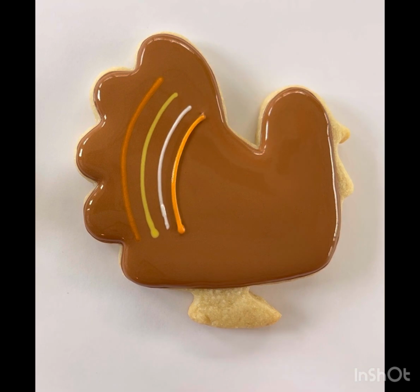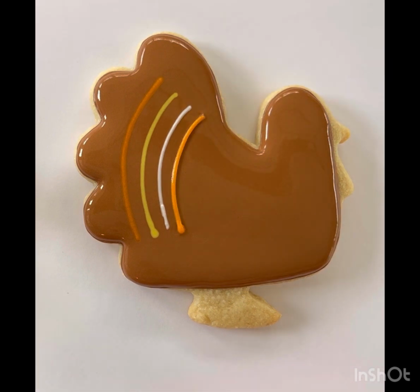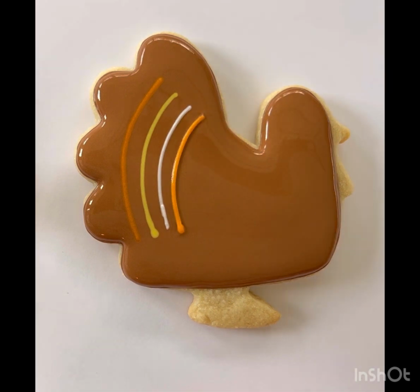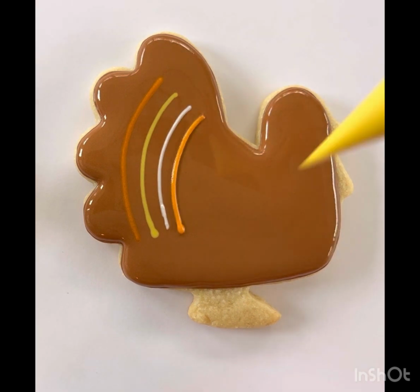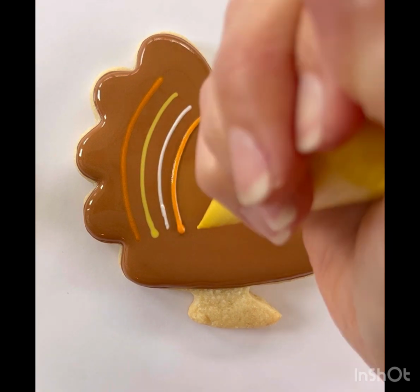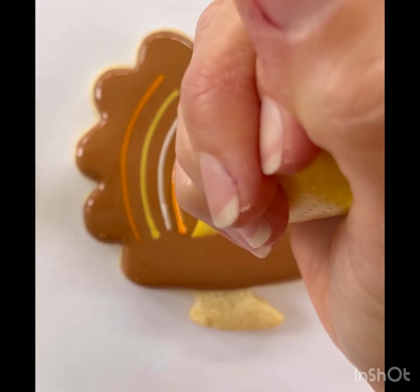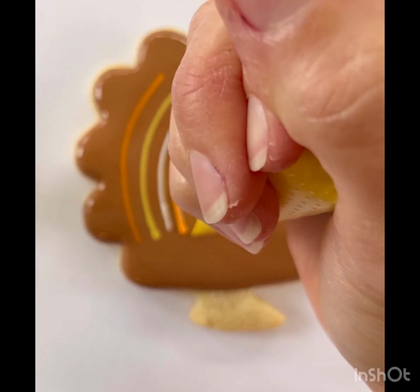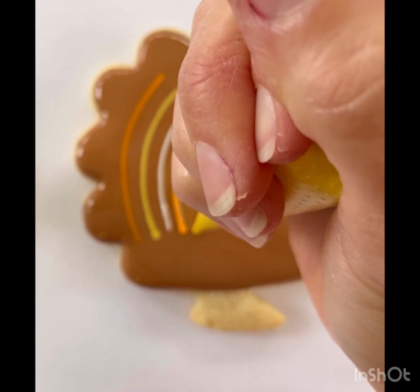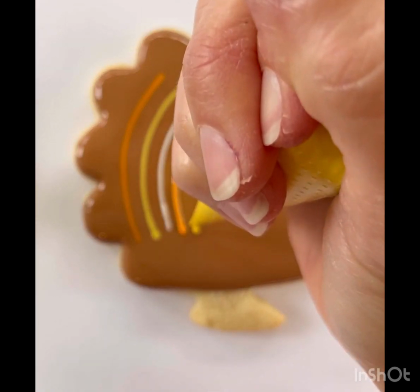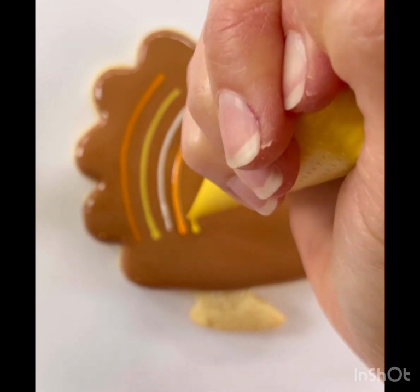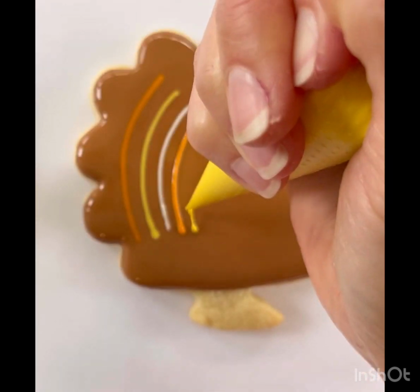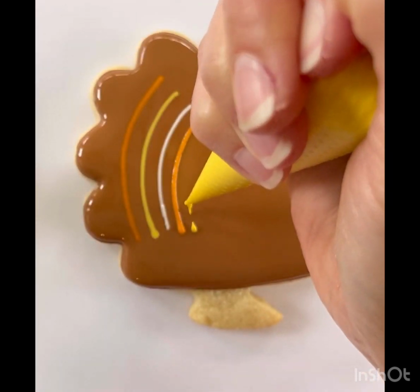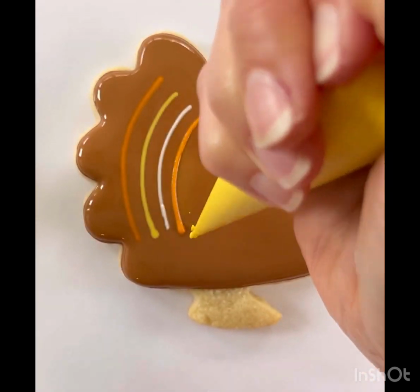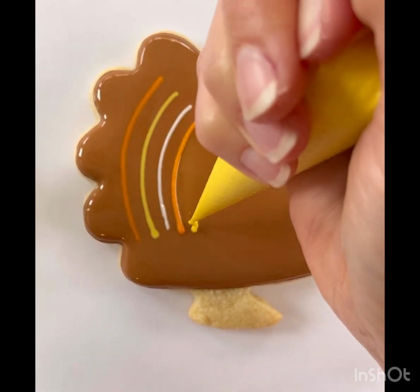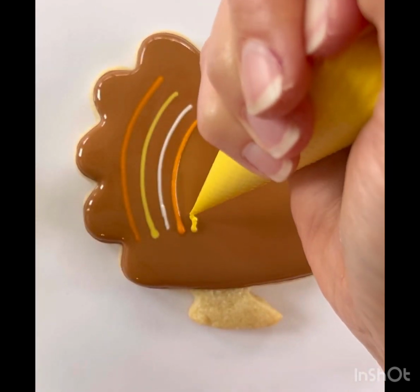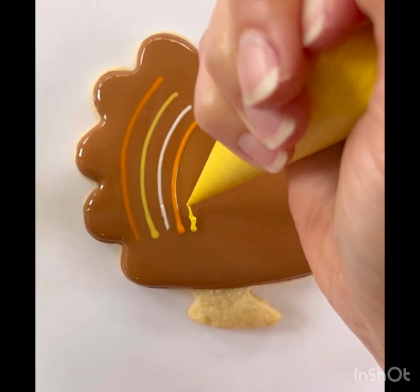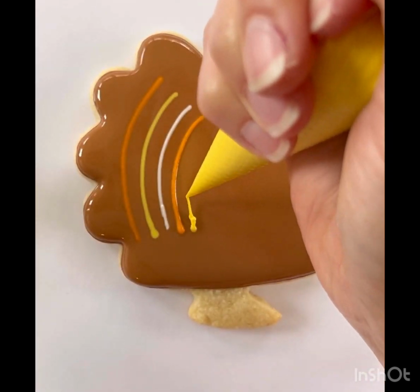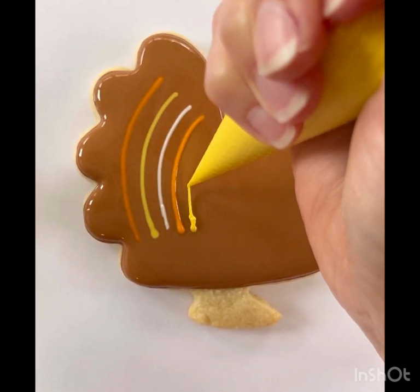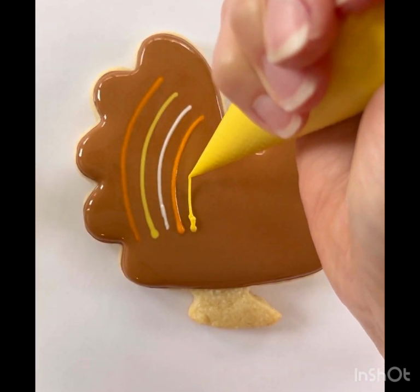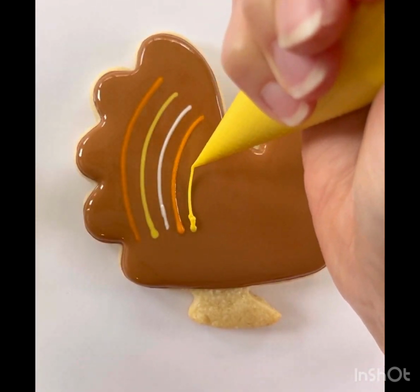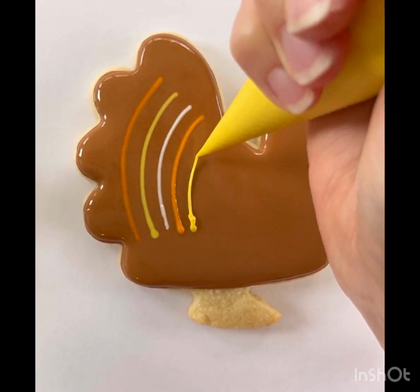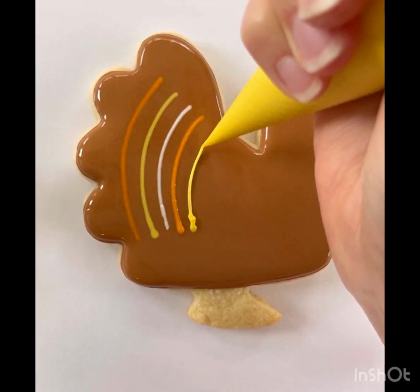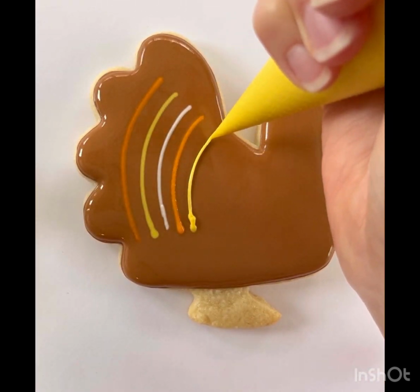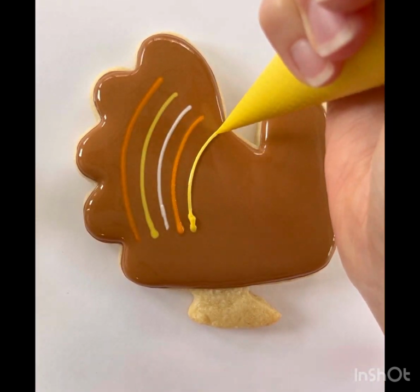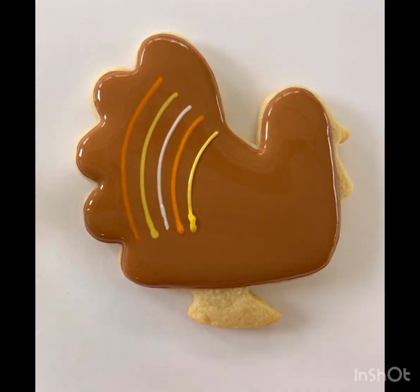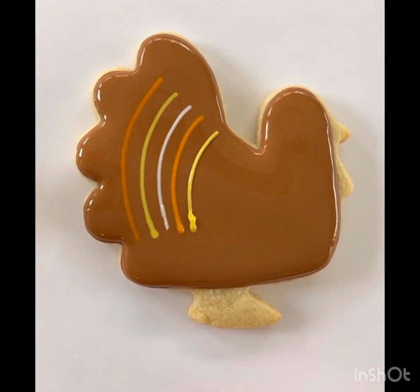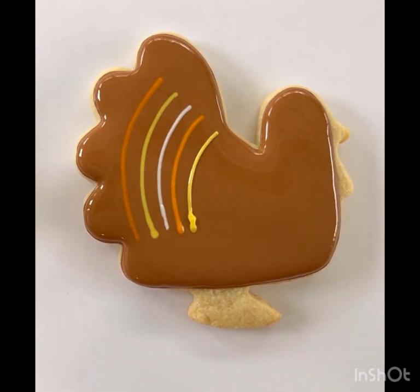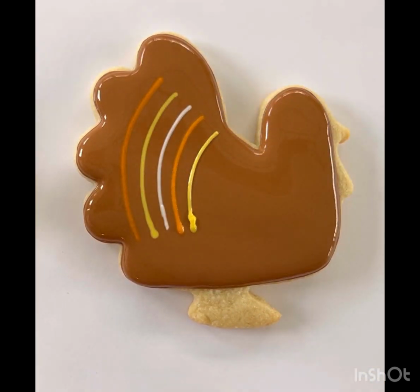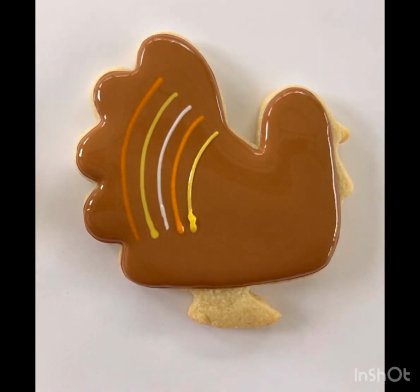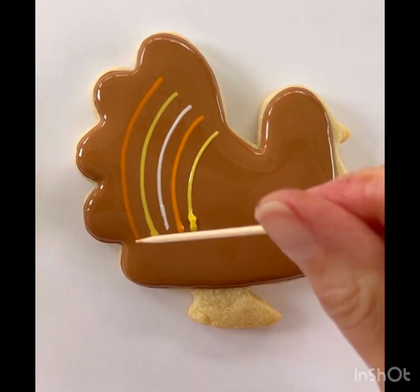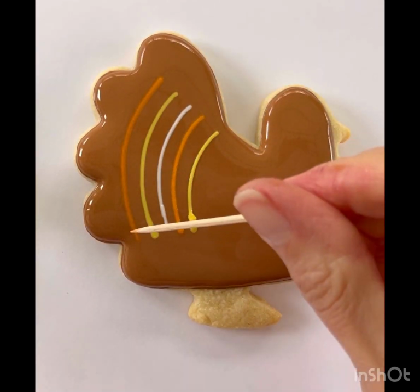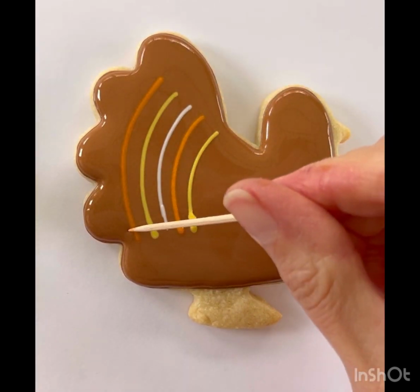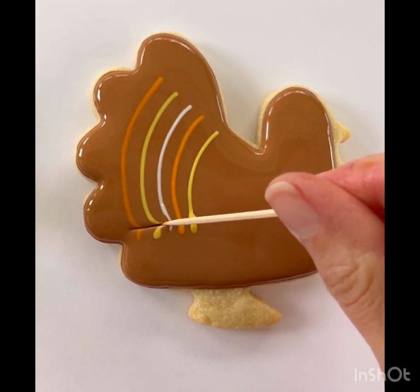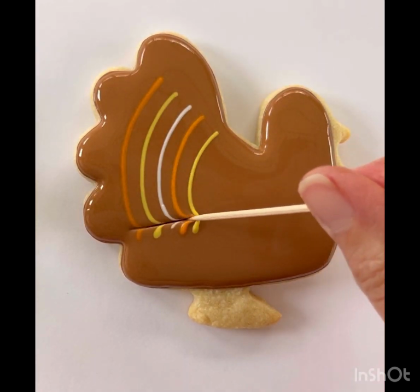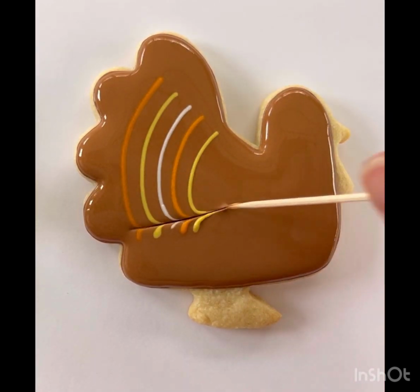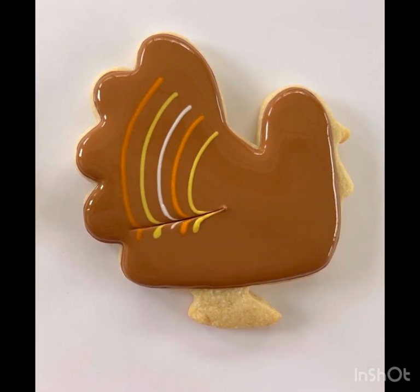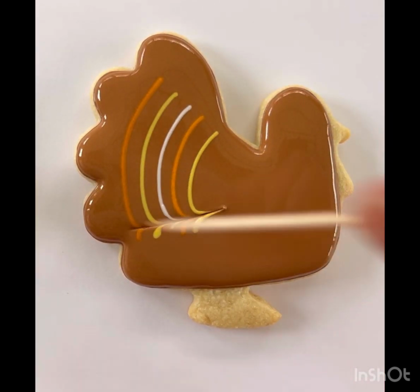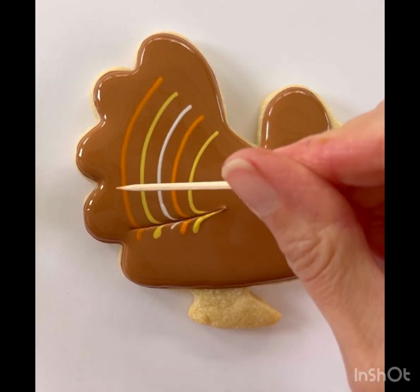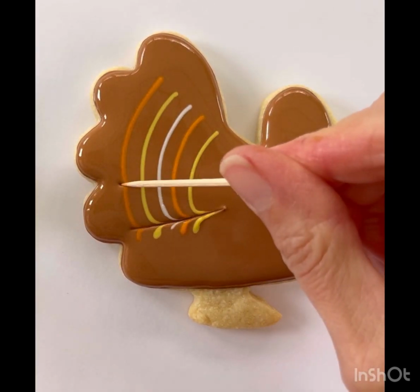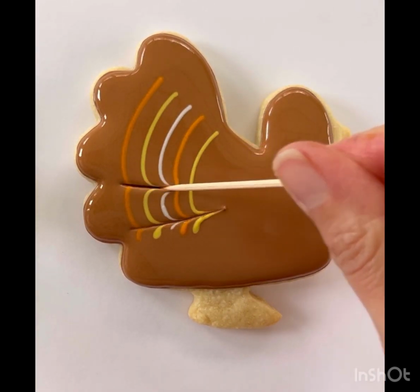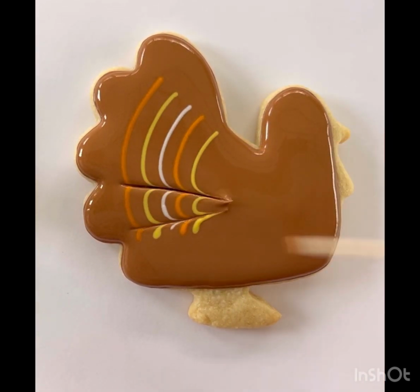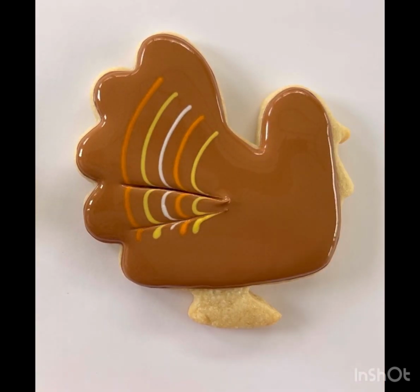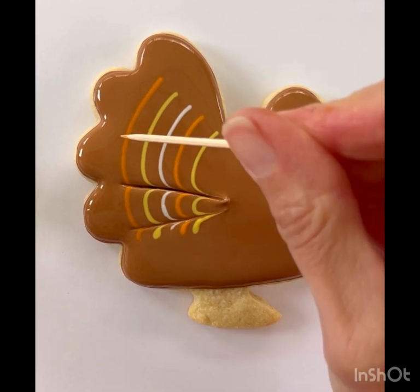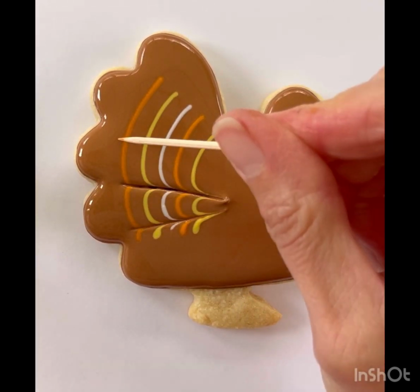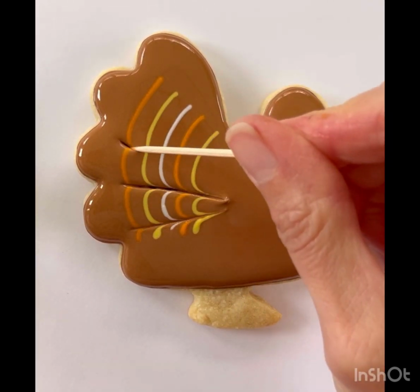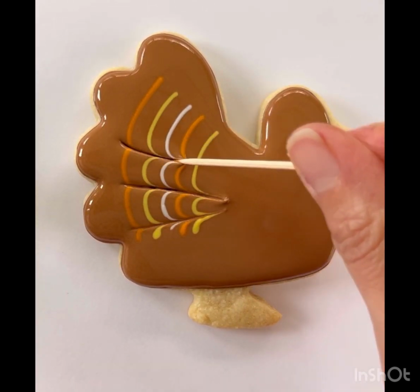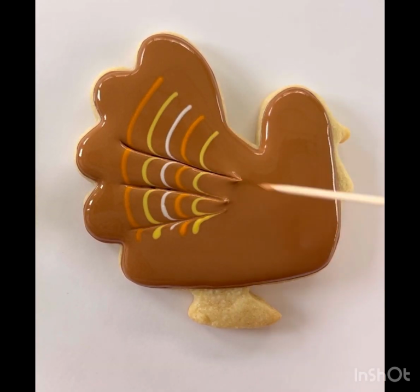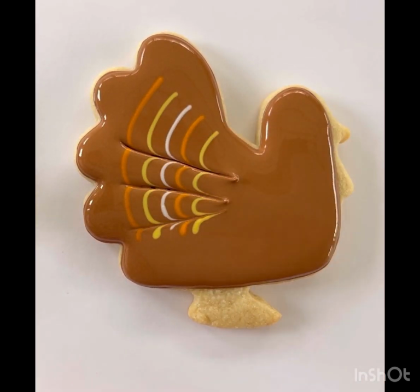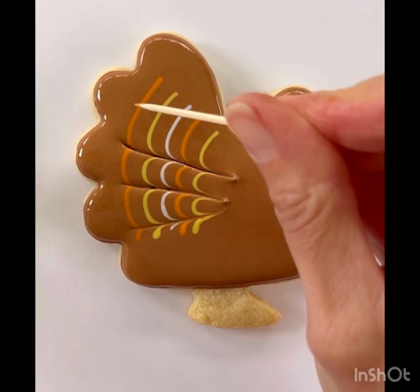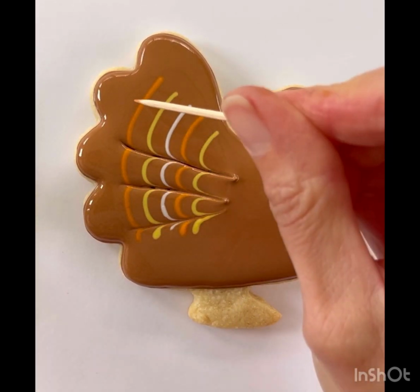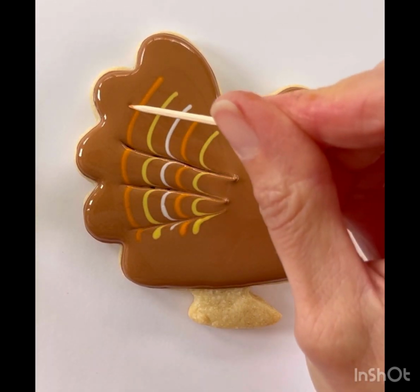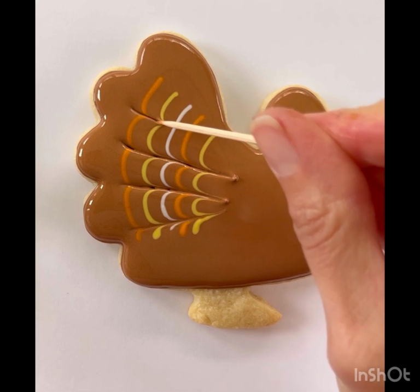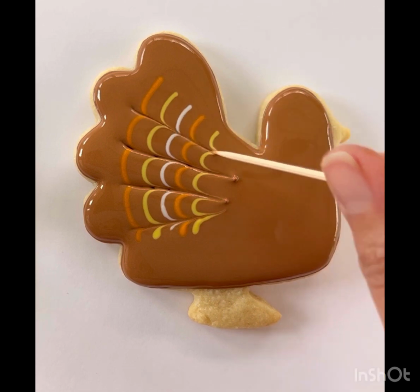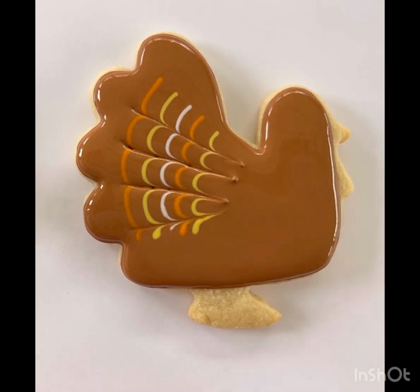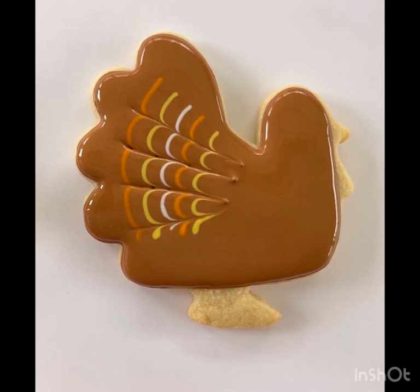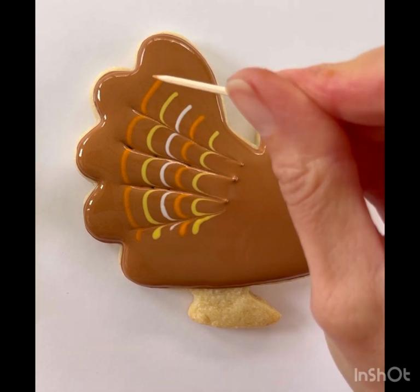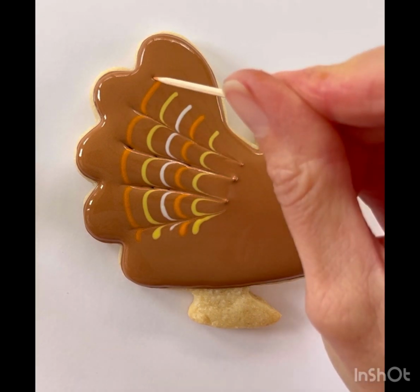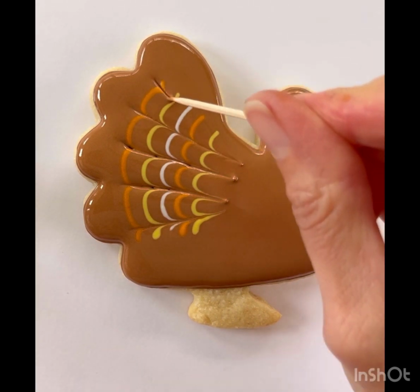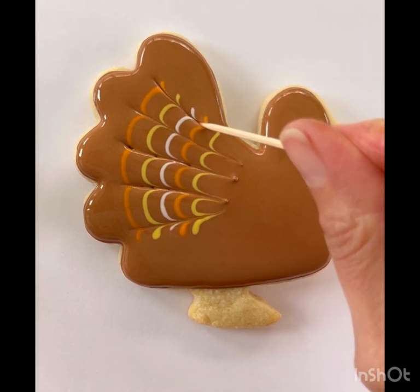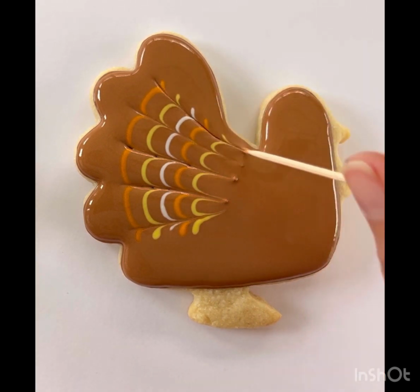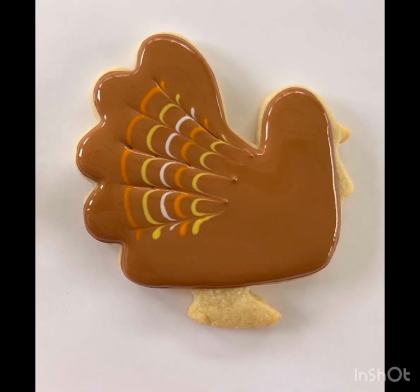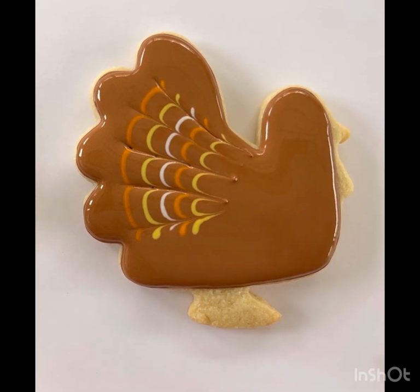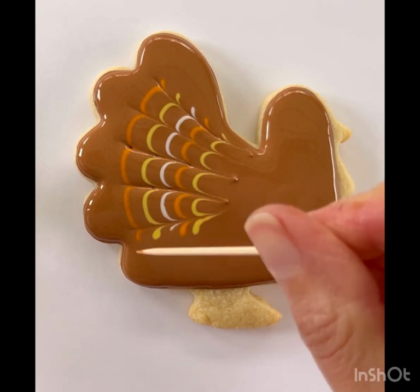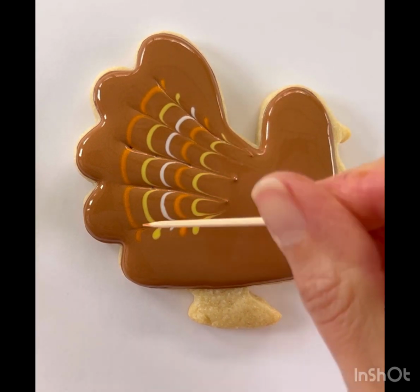After you make your stripes, you're going to grab your toothpick and drag it through the icing towards the center of the turkey to make feathers.